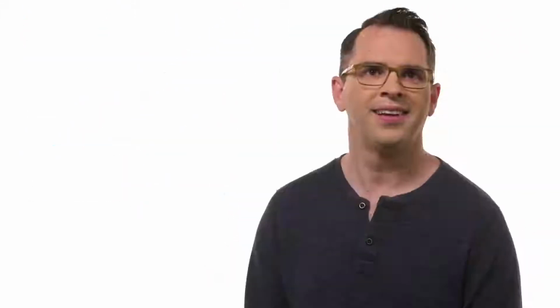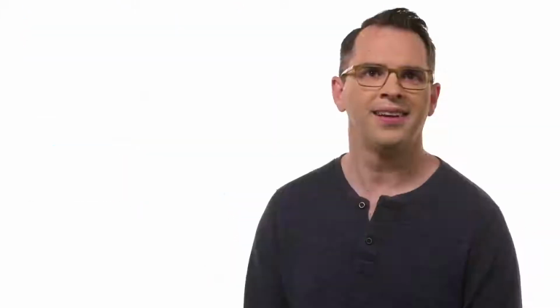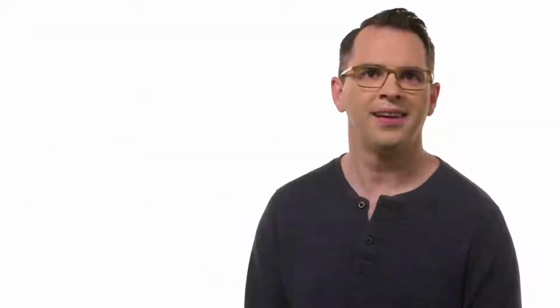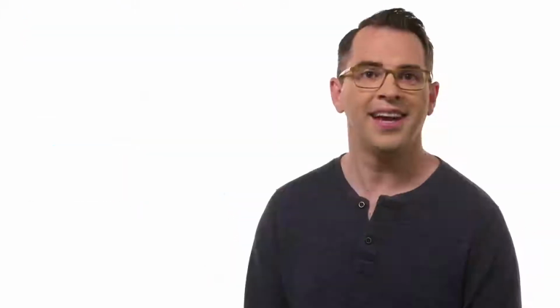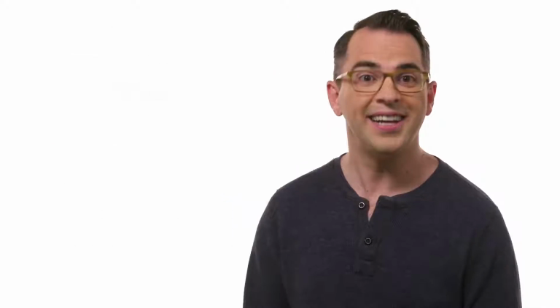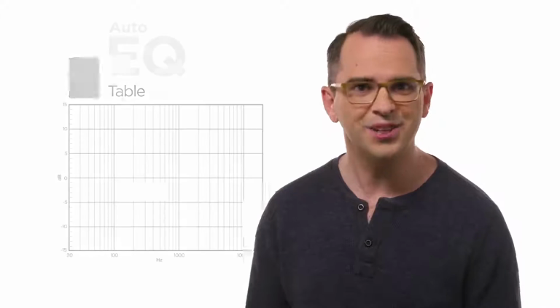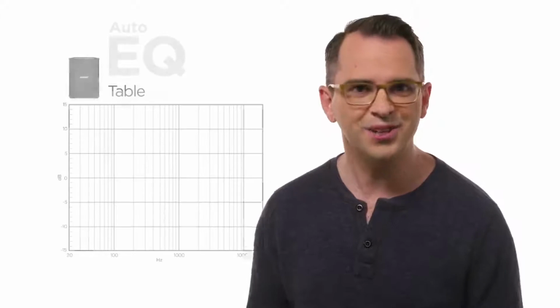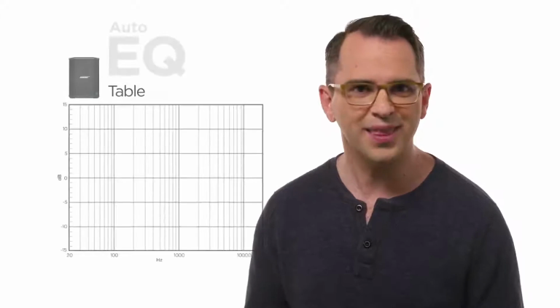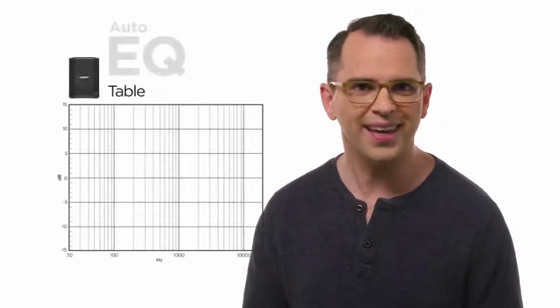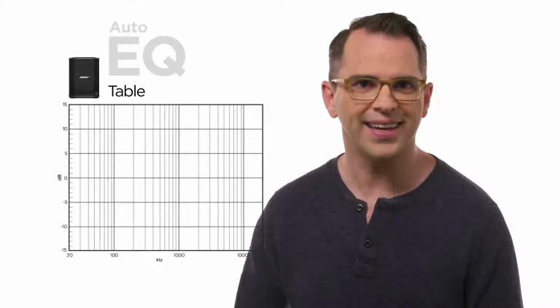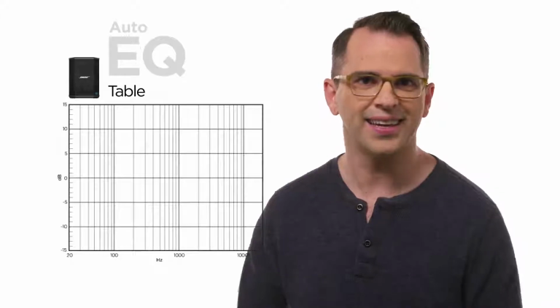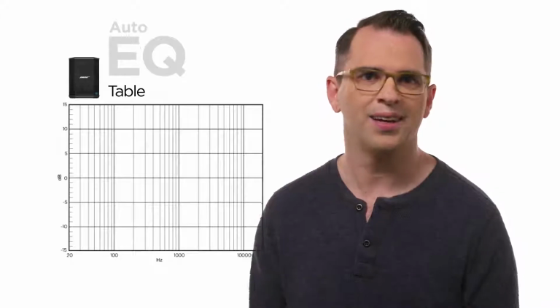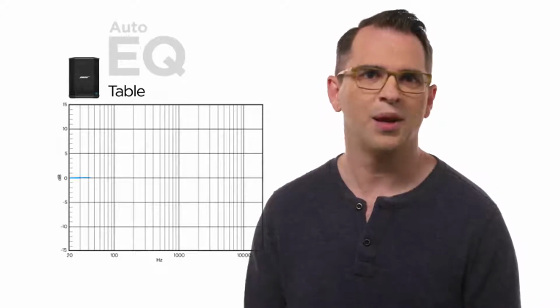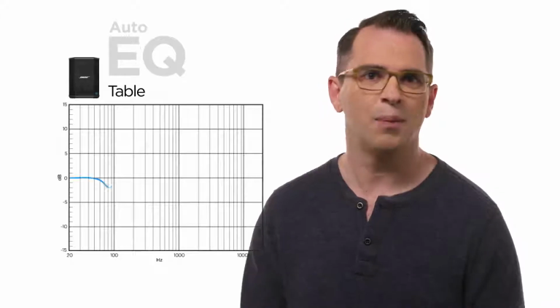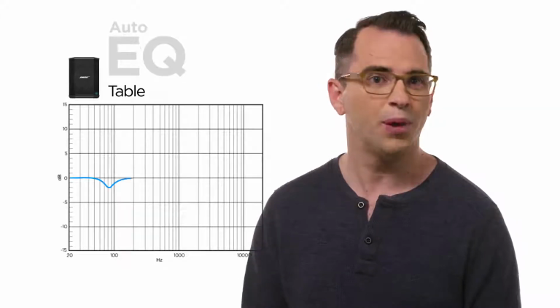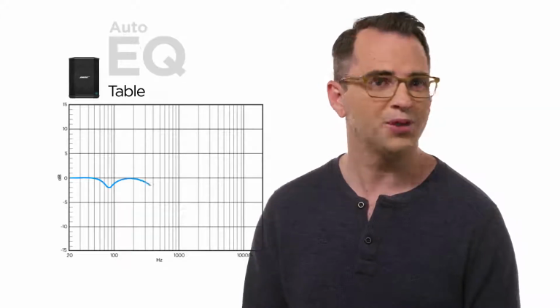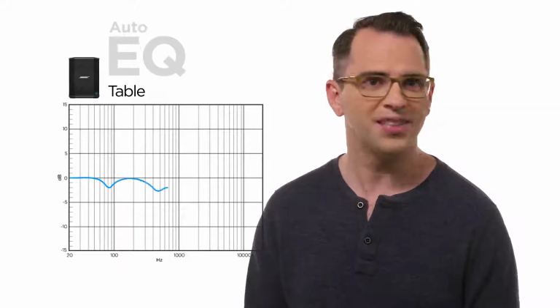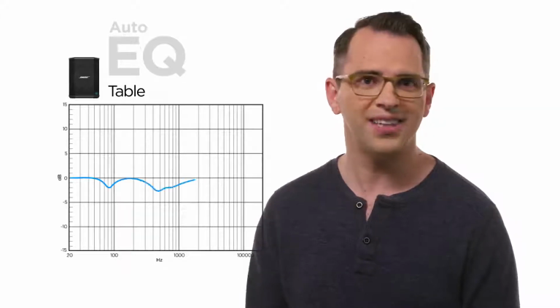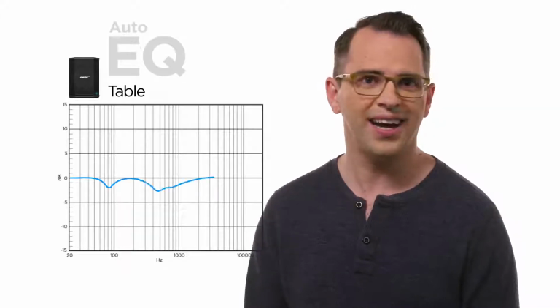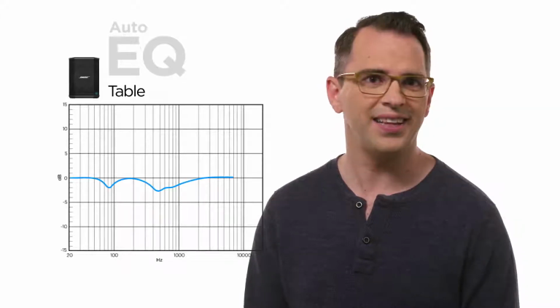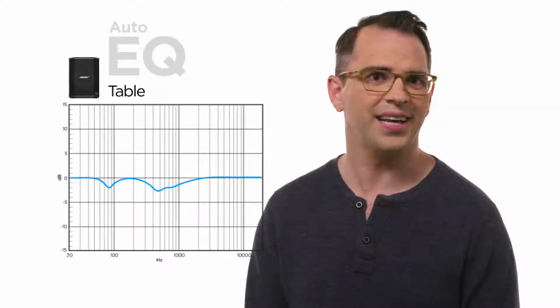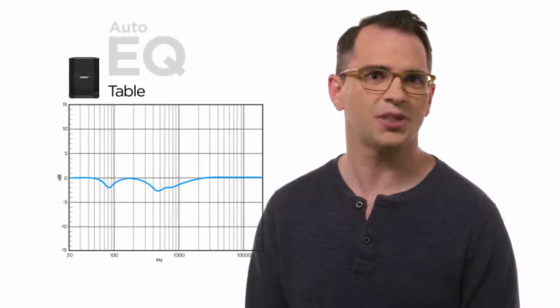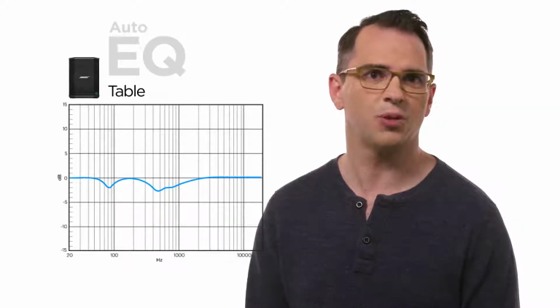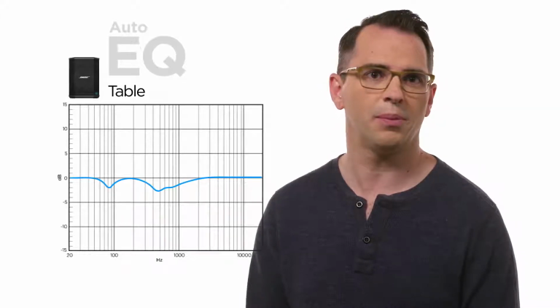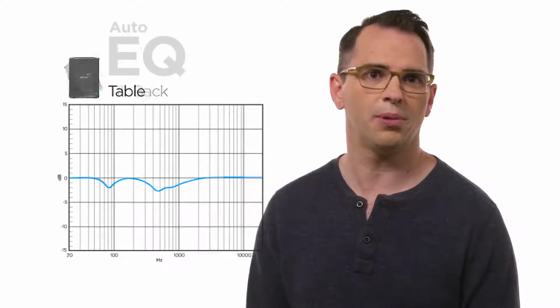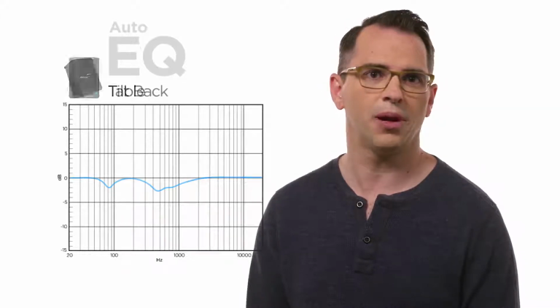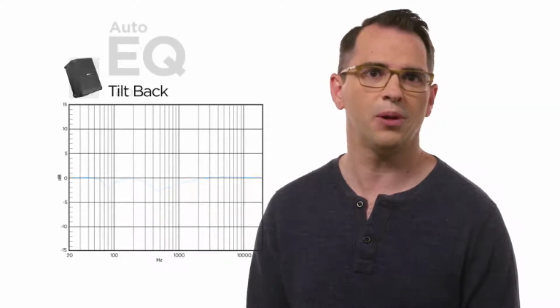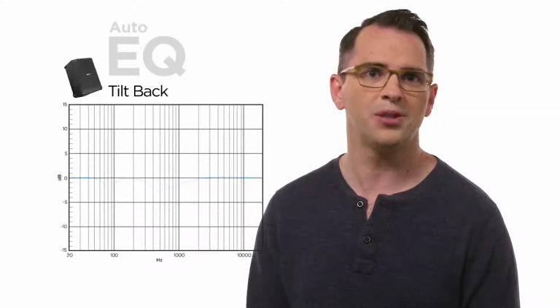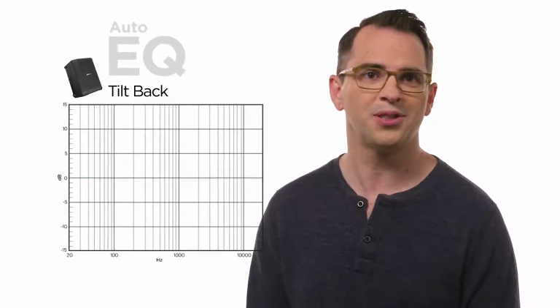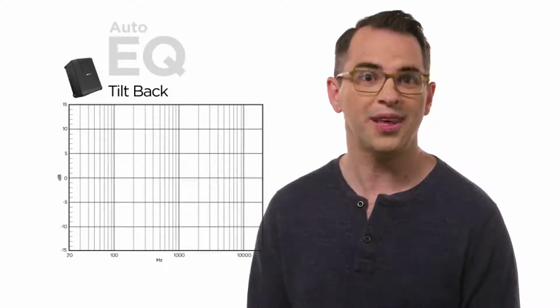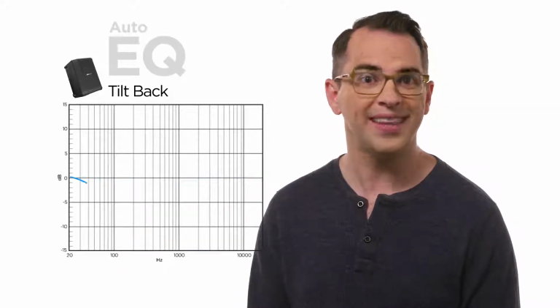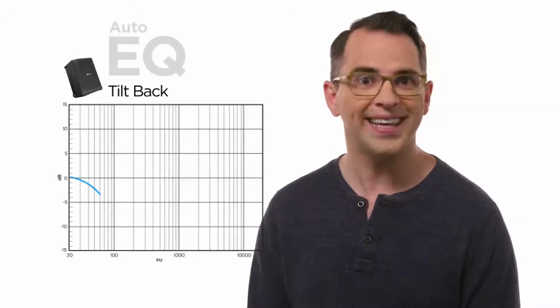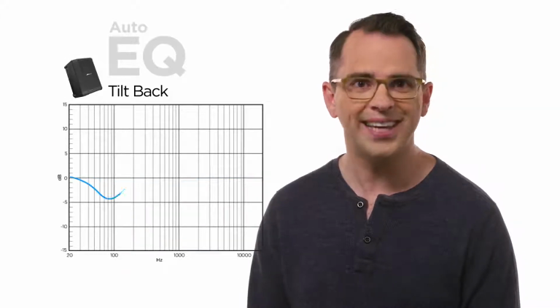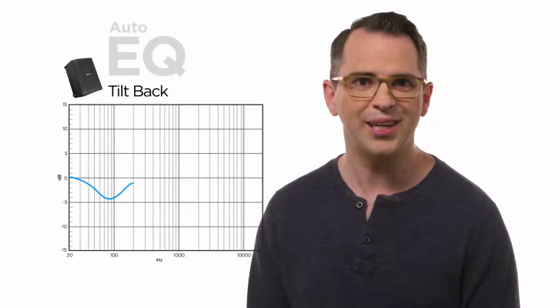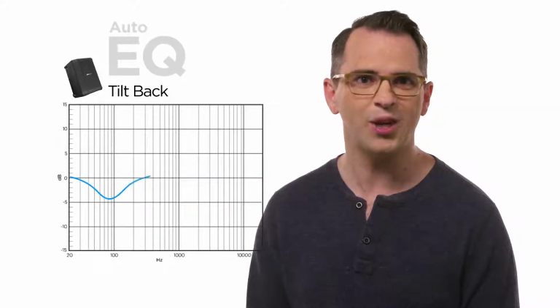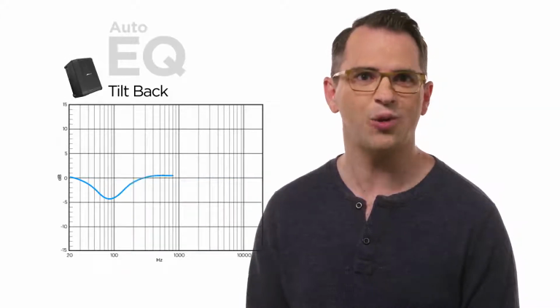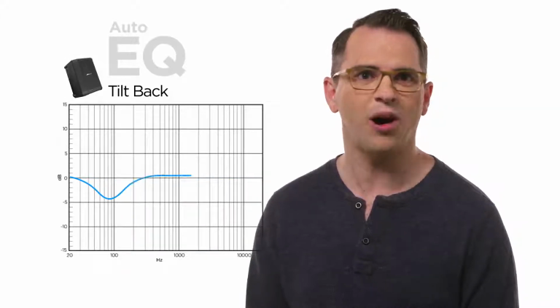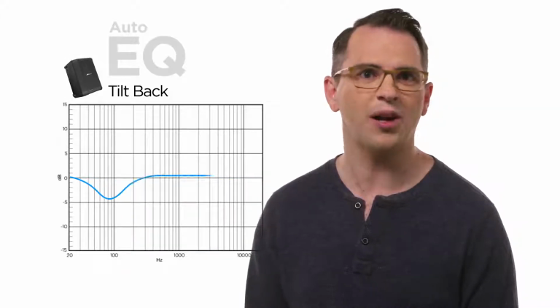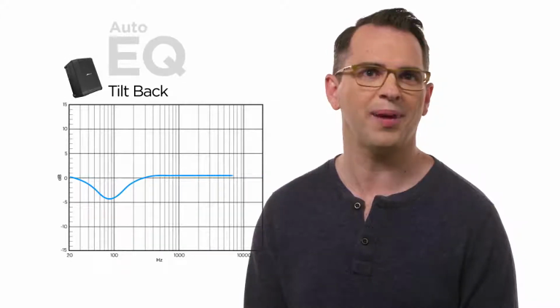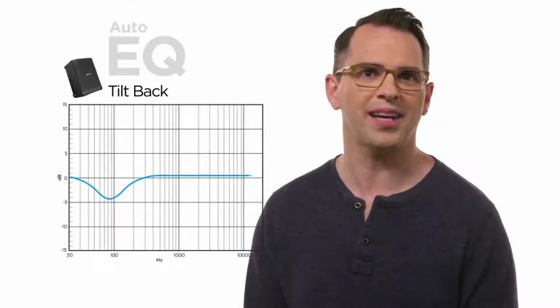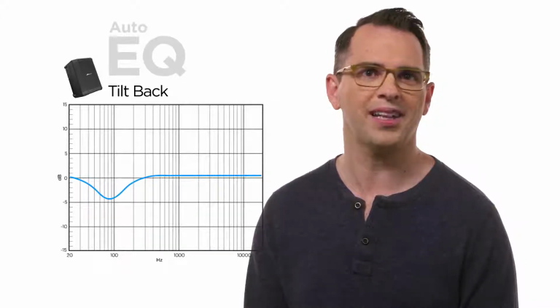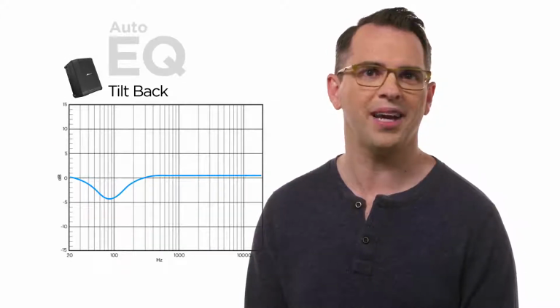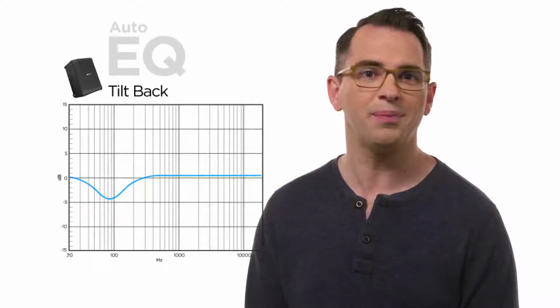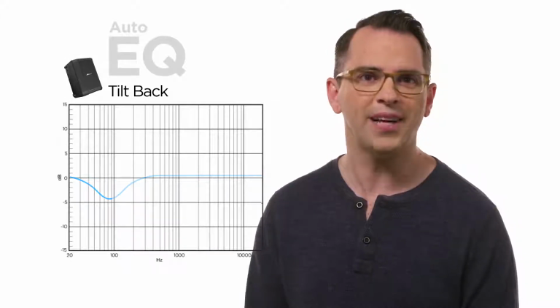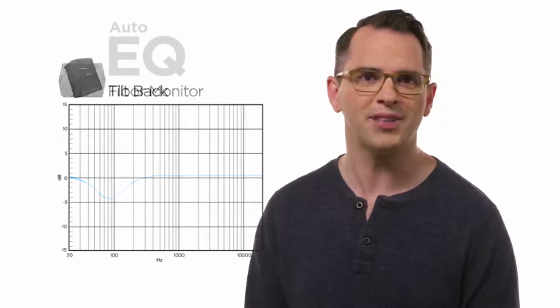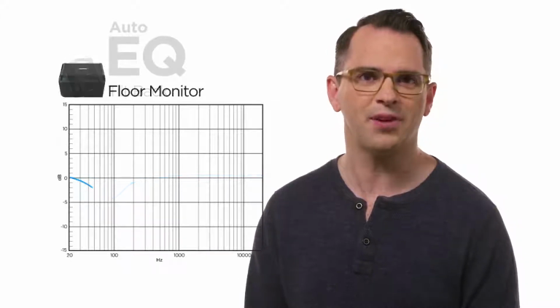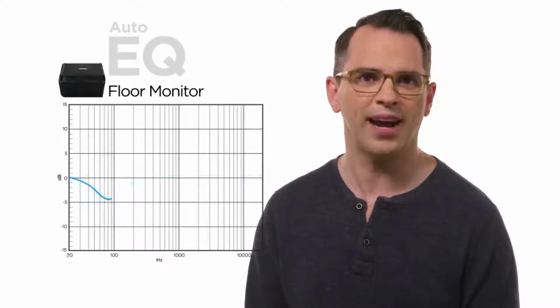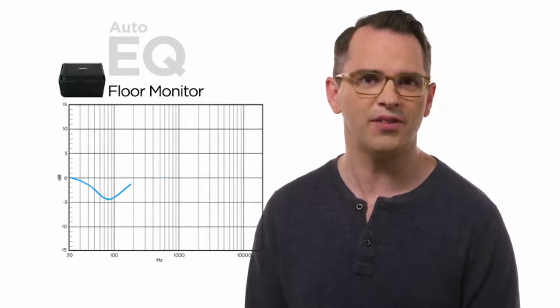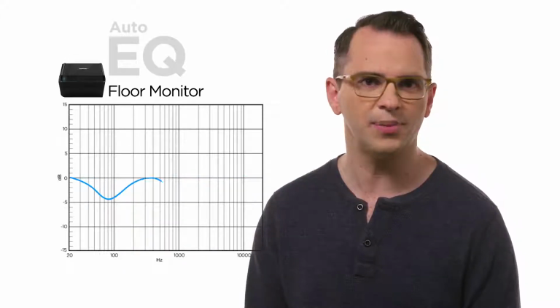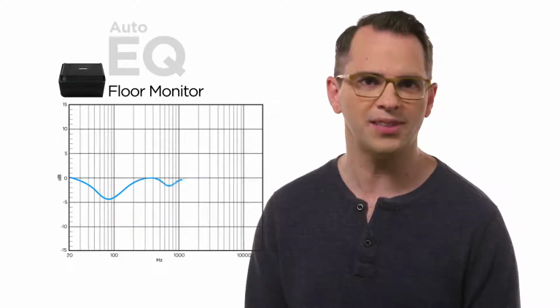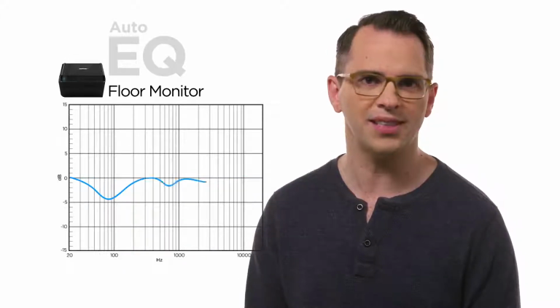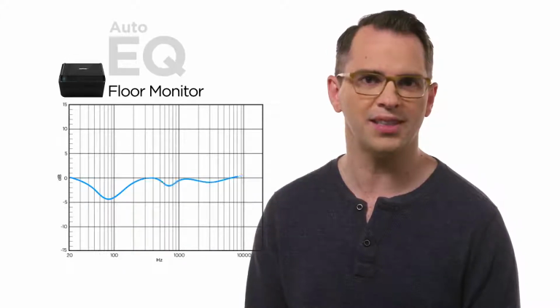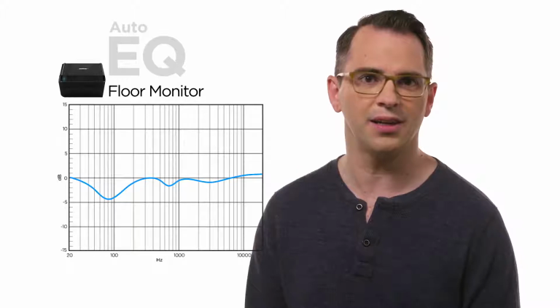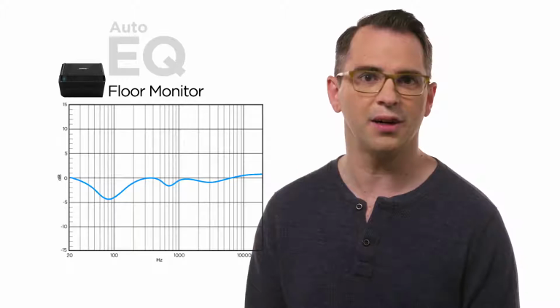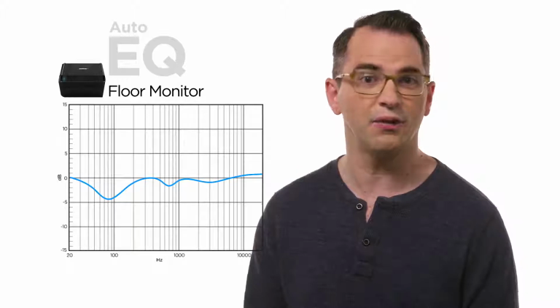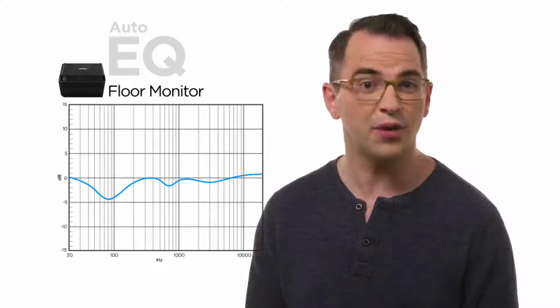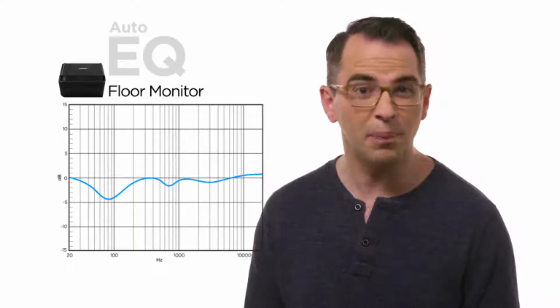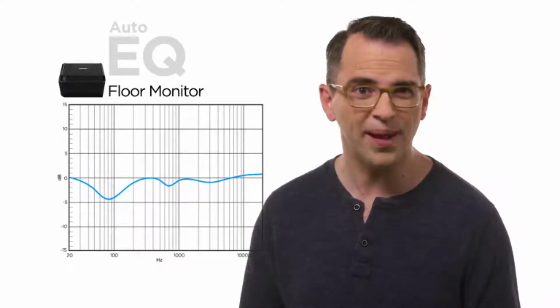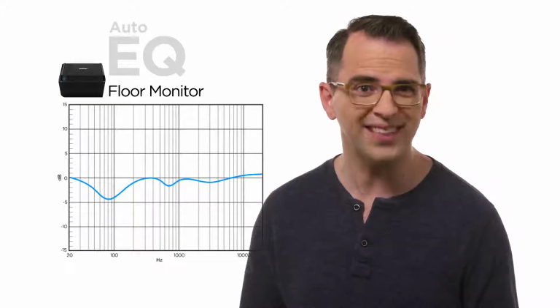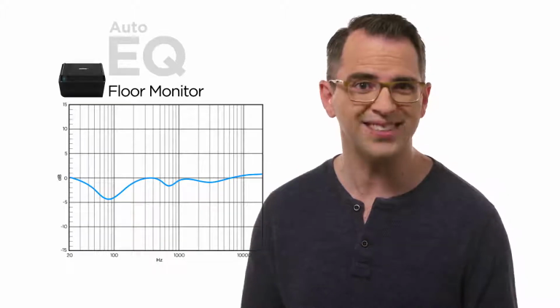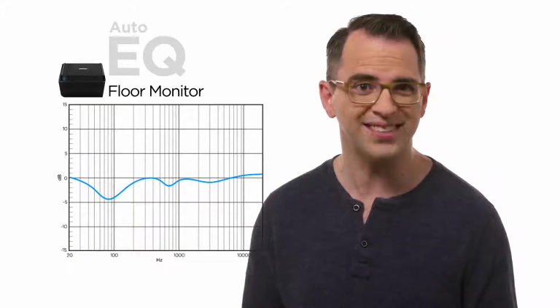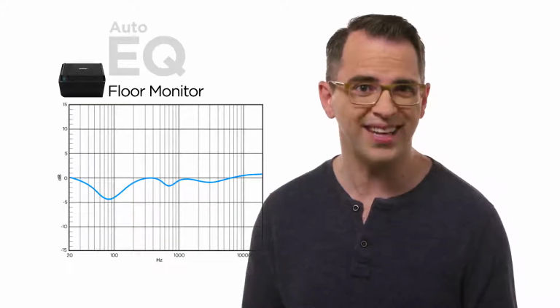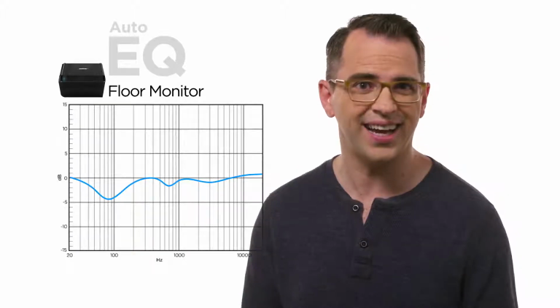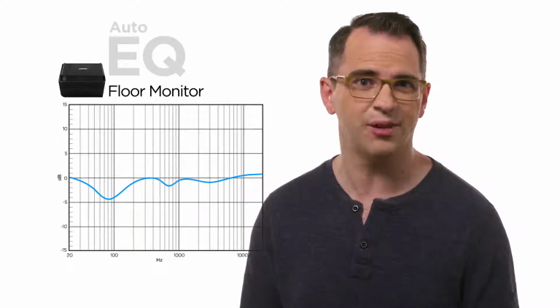And here's the thing: Bose designed the S1 Pro so that the EQ automatically updates for every position for the best sound.